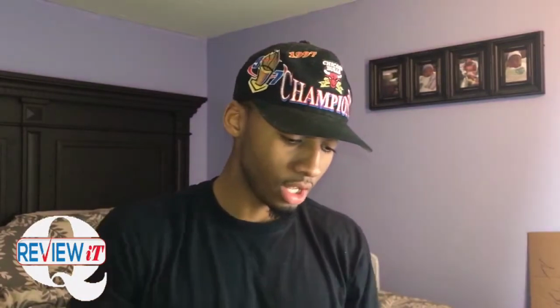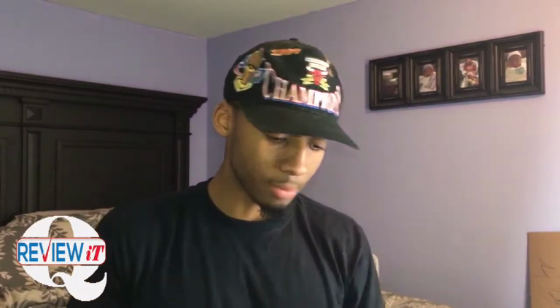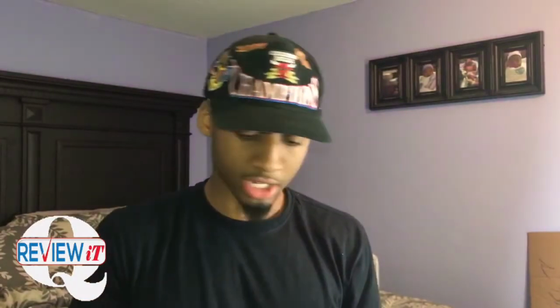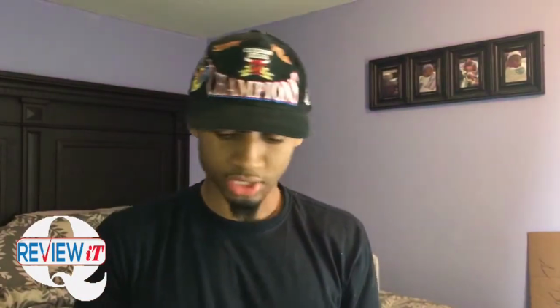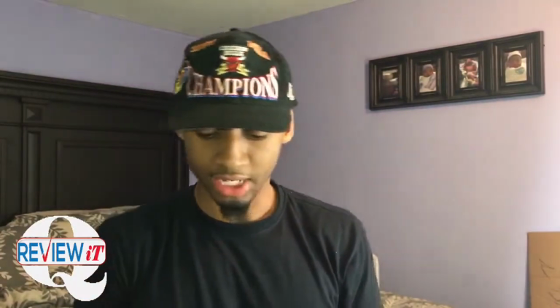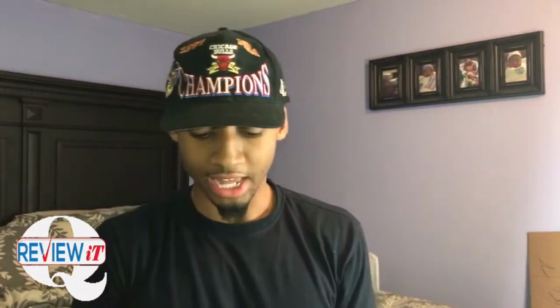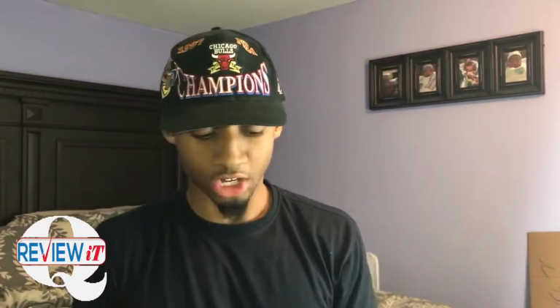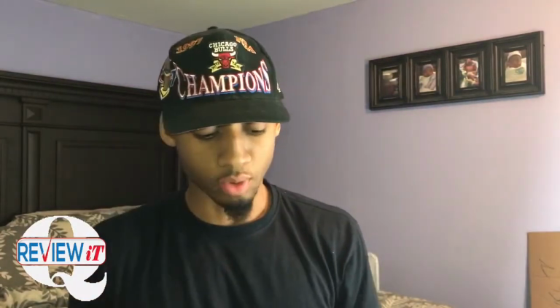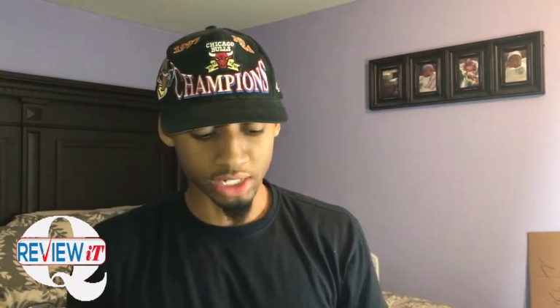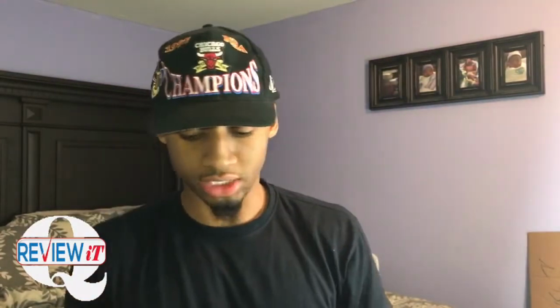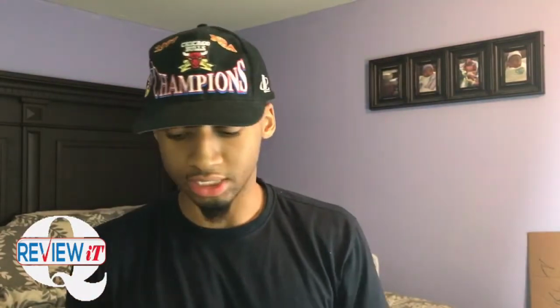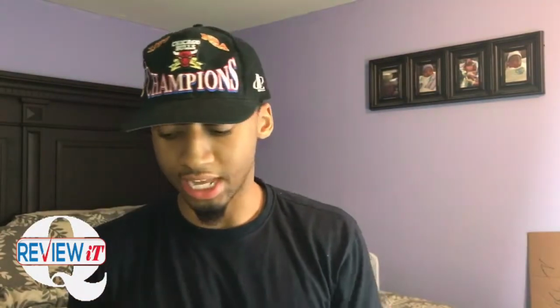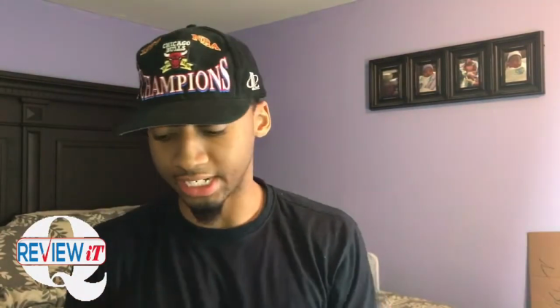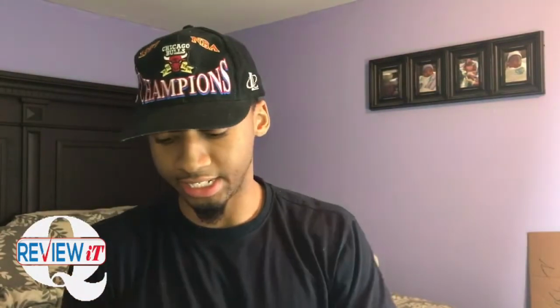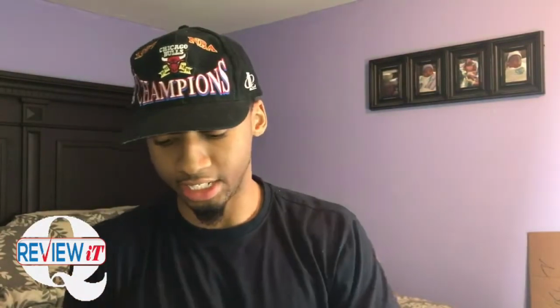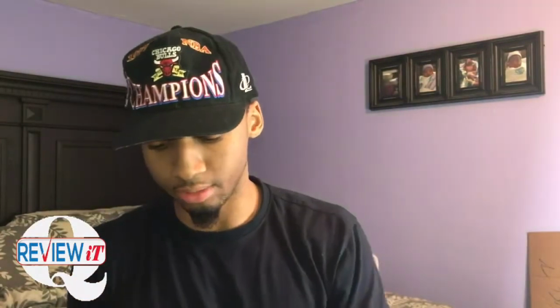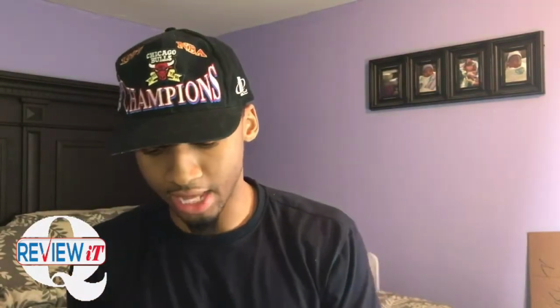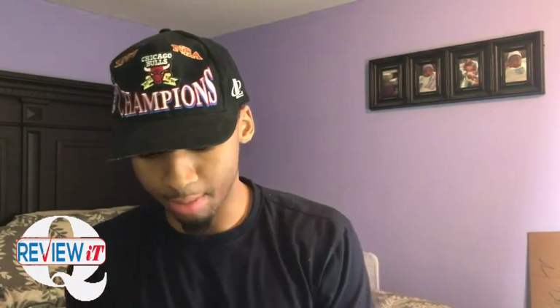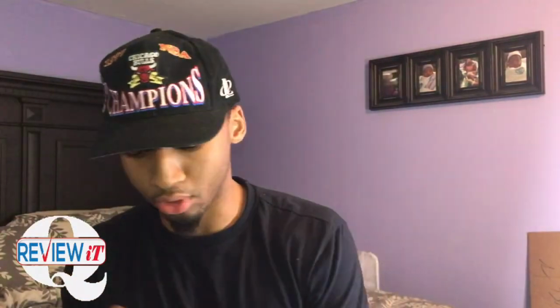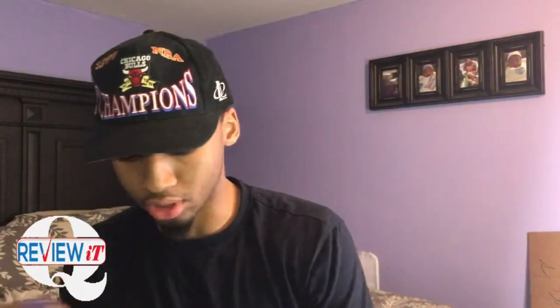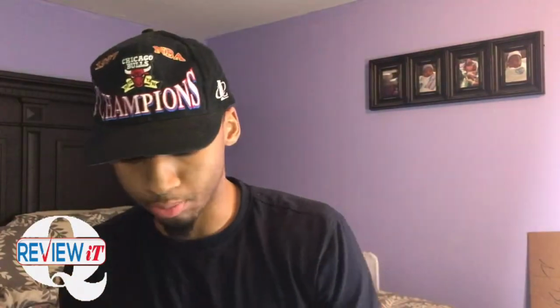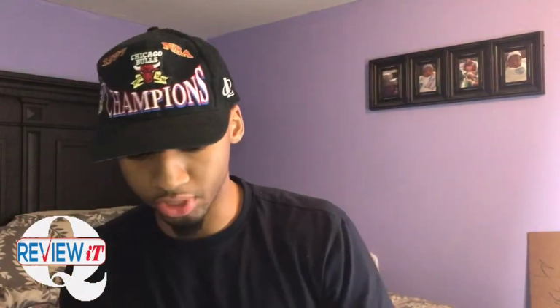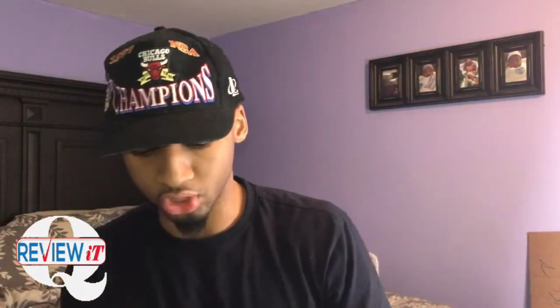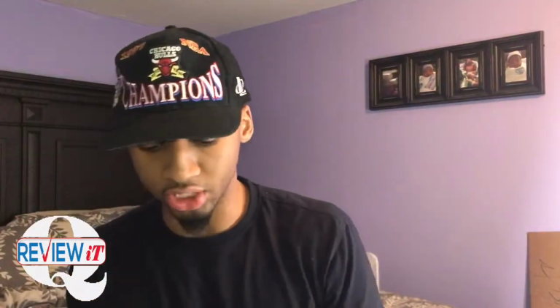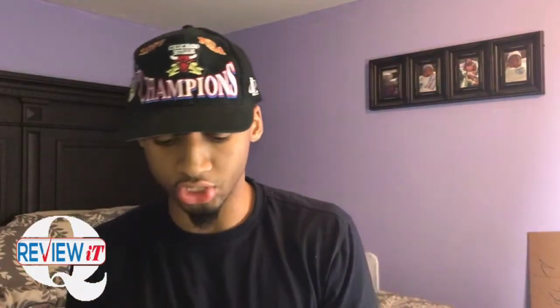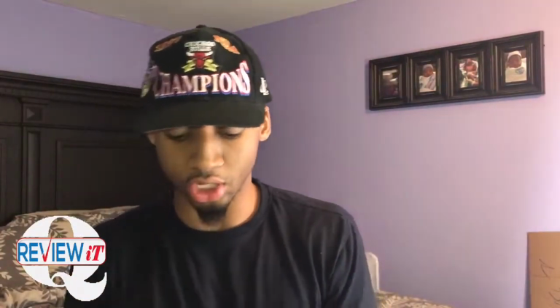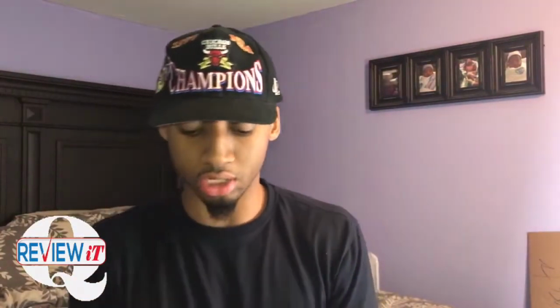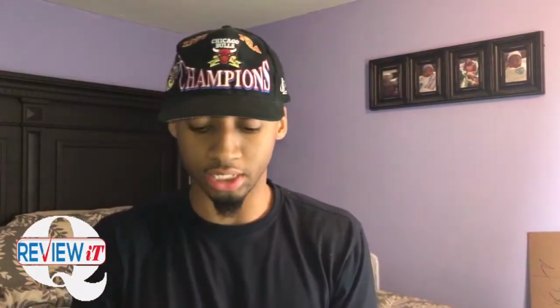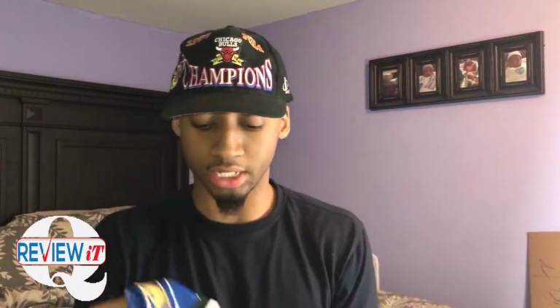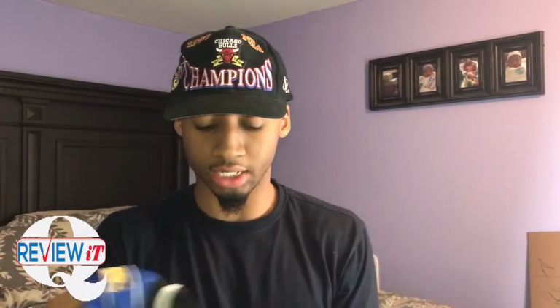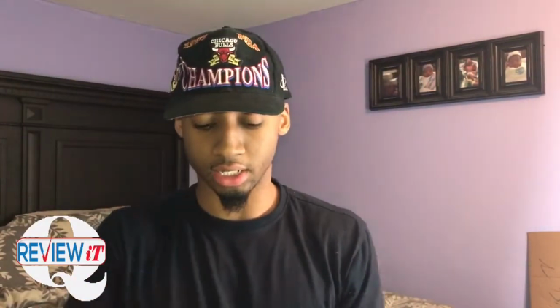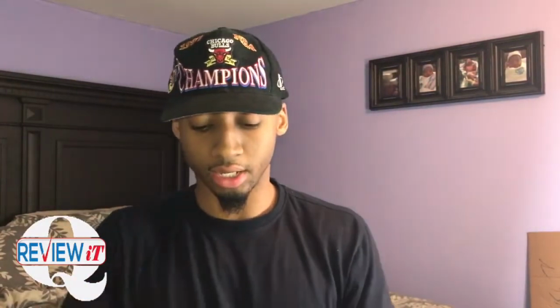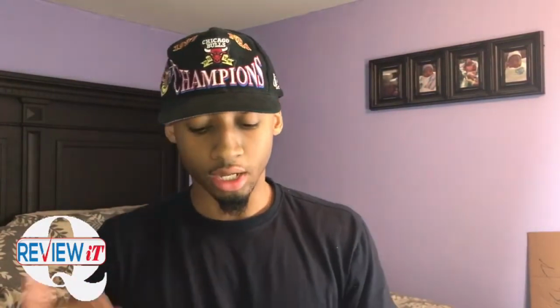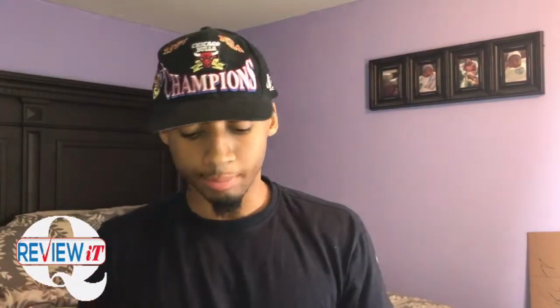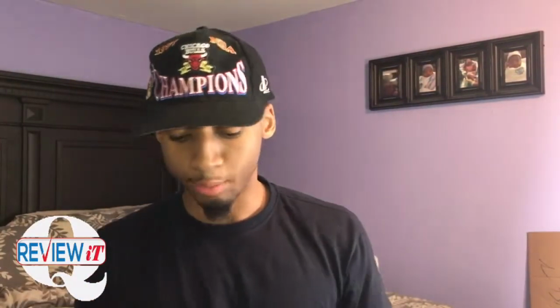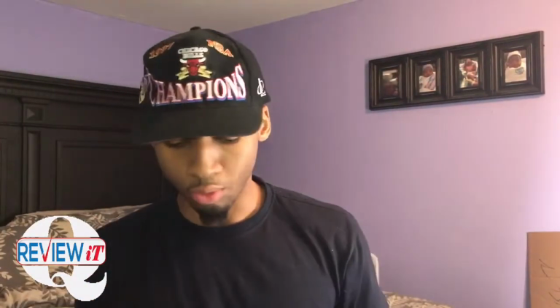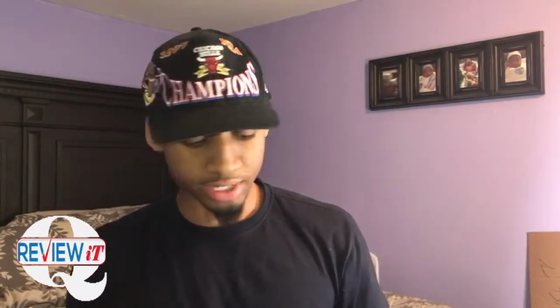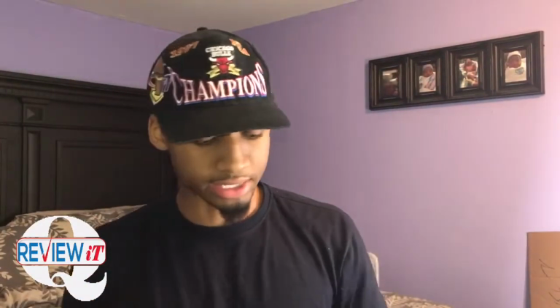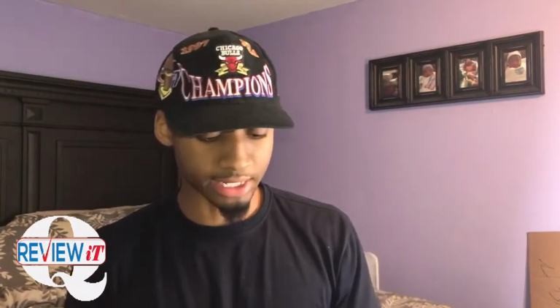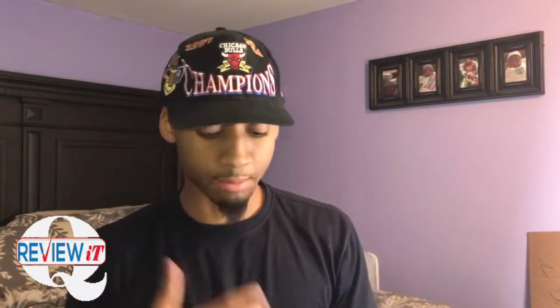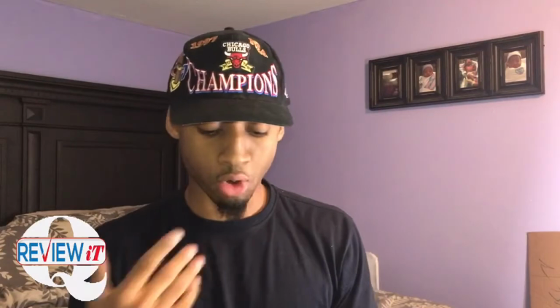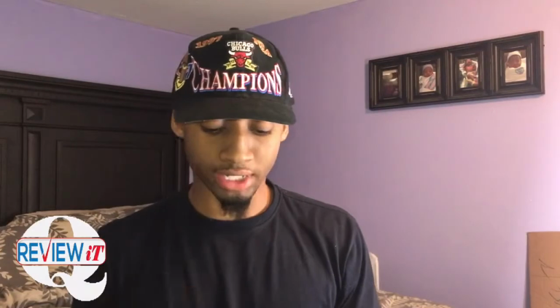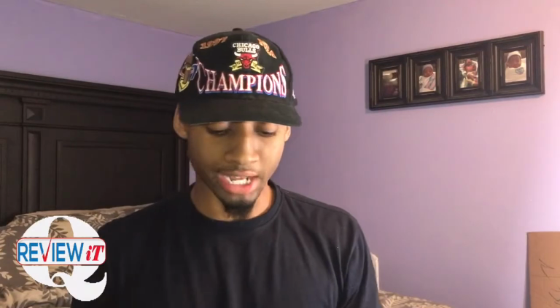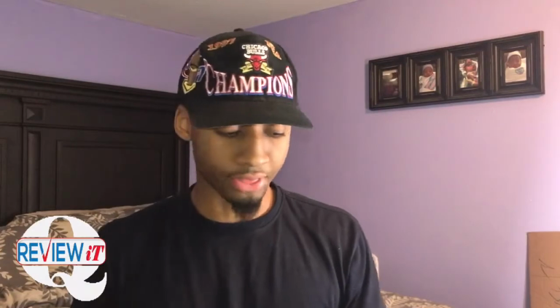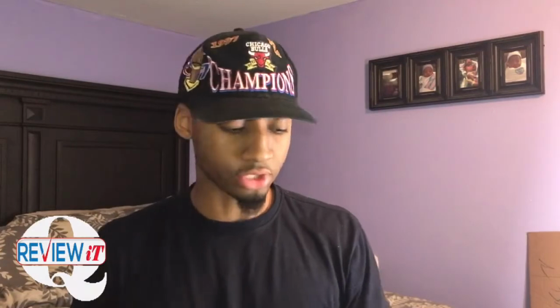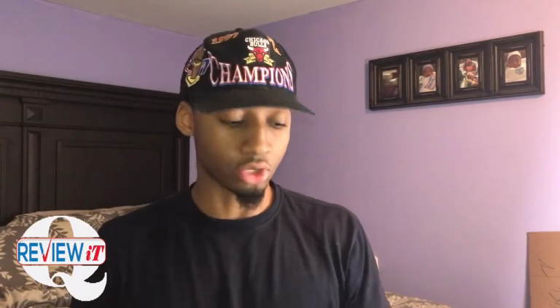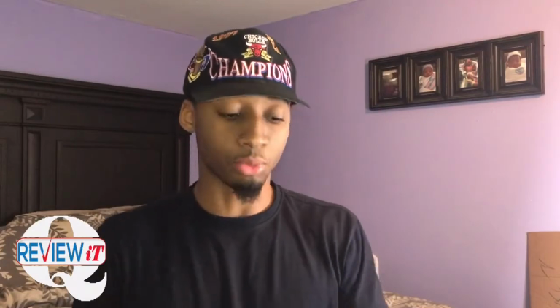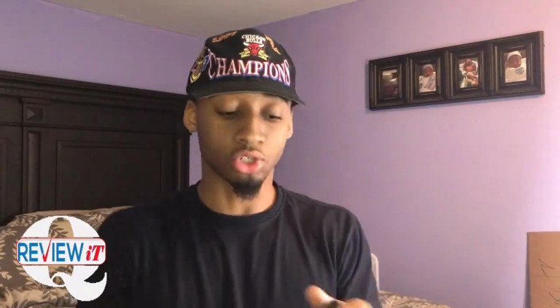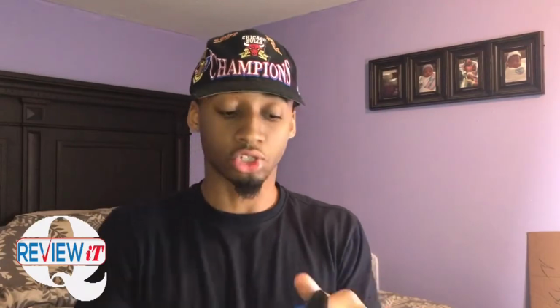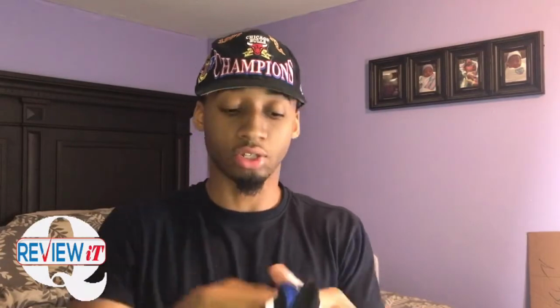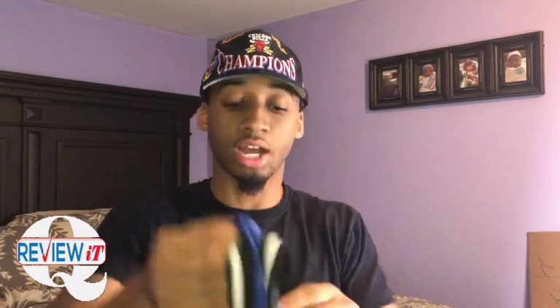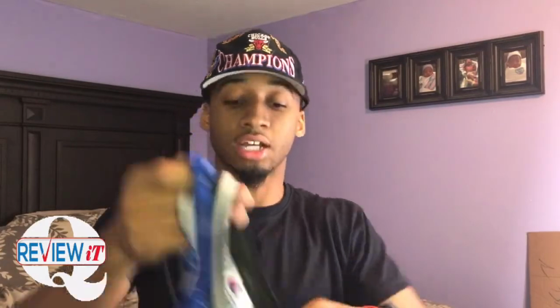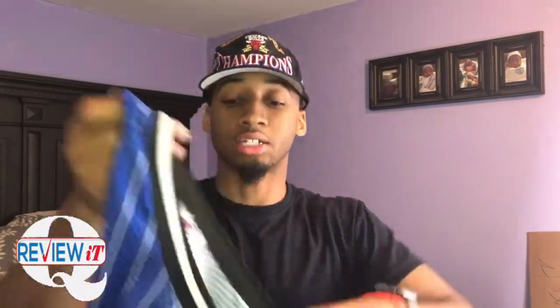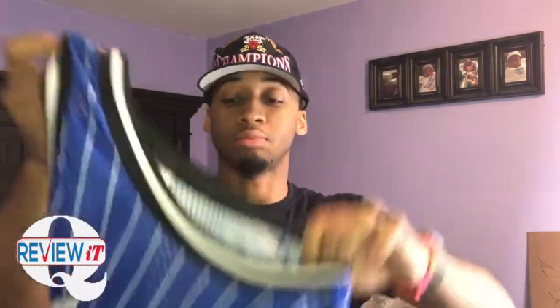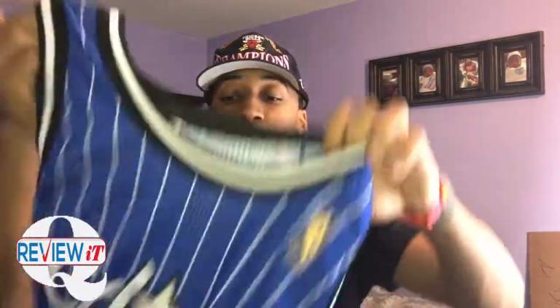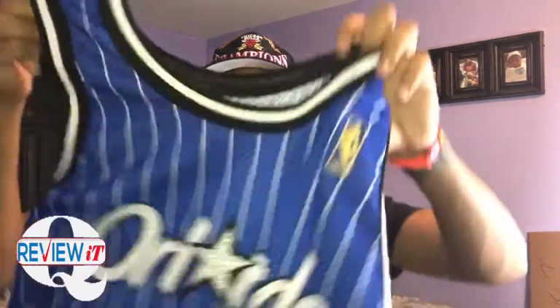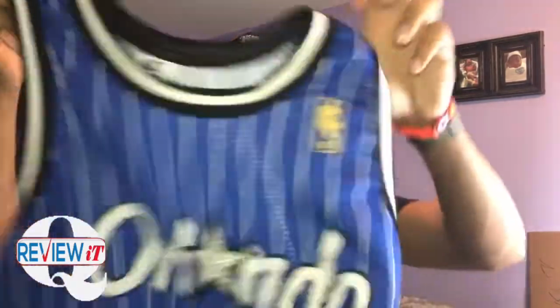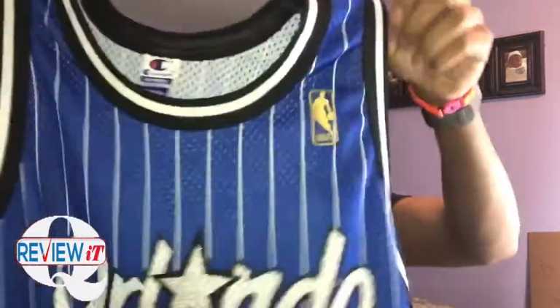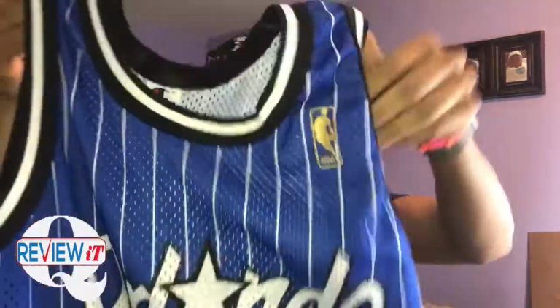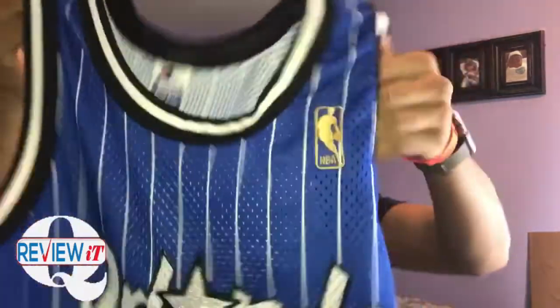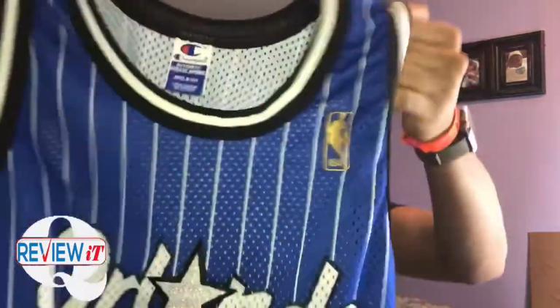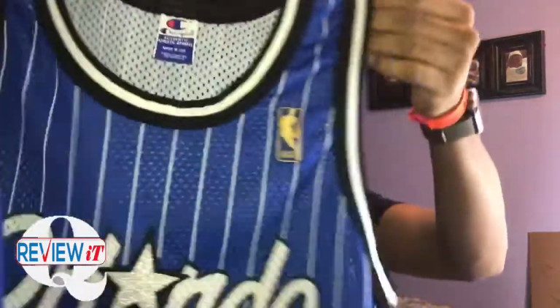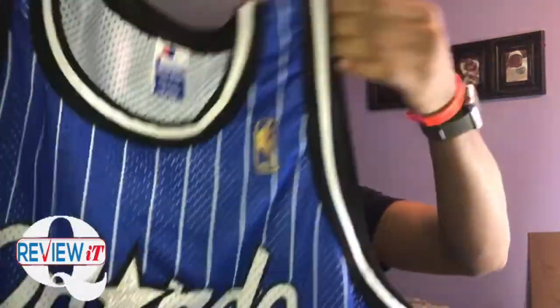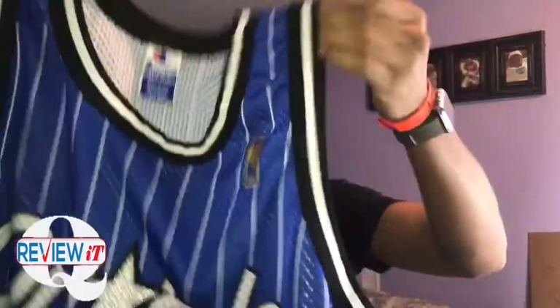We also got a lot of questions, a lot of DMs. I posted a picture of this jersey and people wanted to see it more in depth, so I'm going to show you guys more in depth.